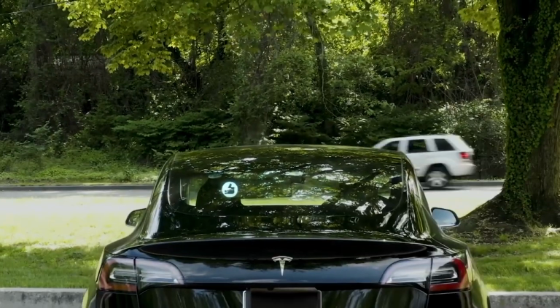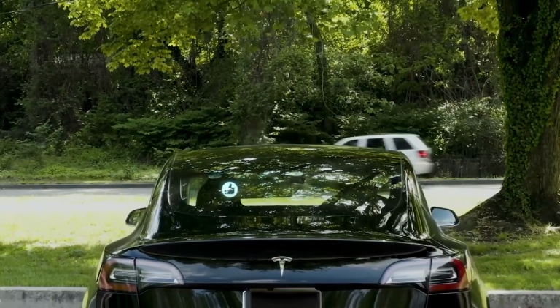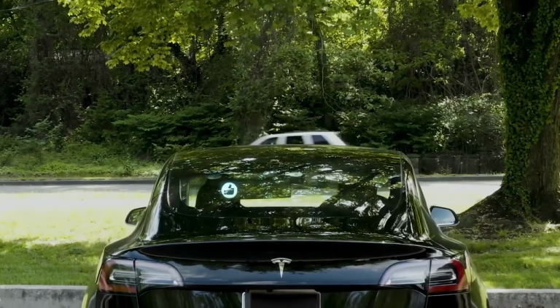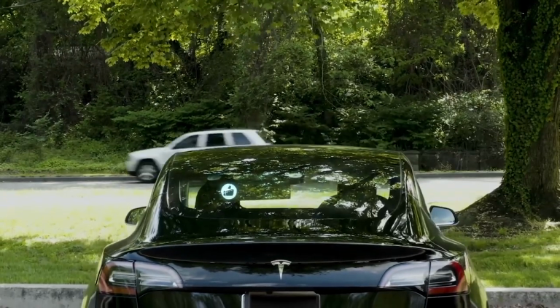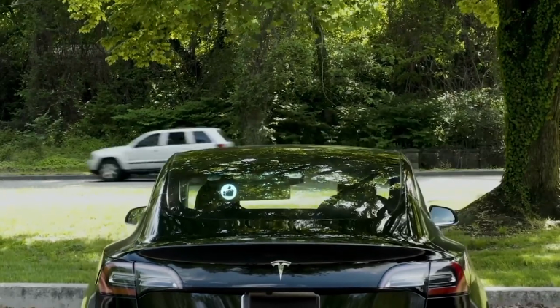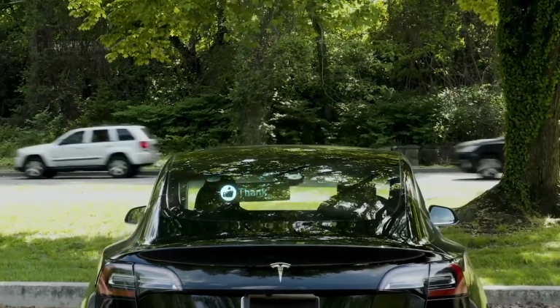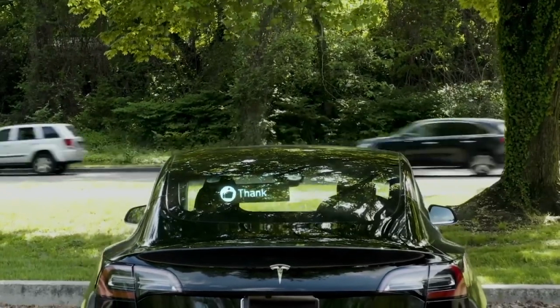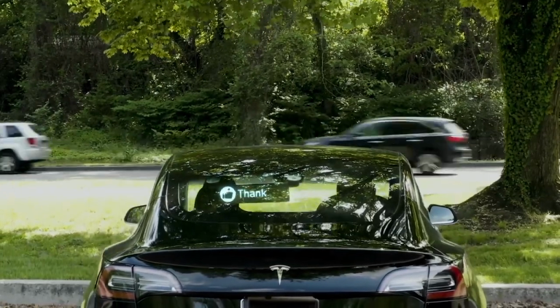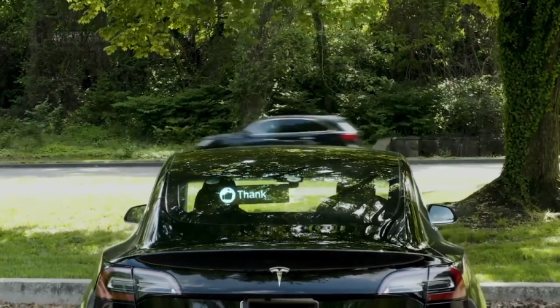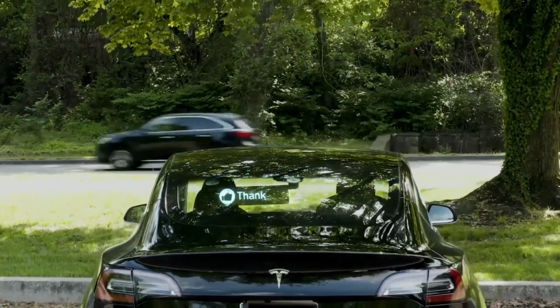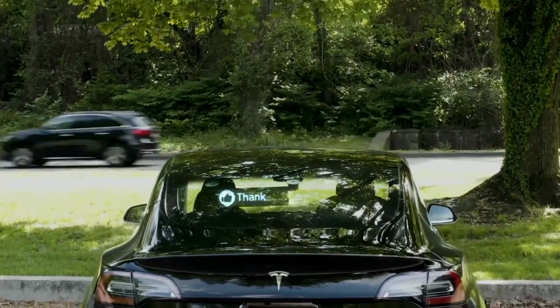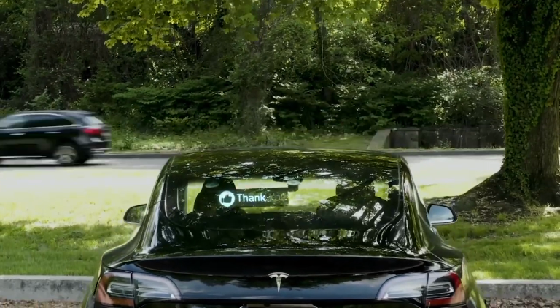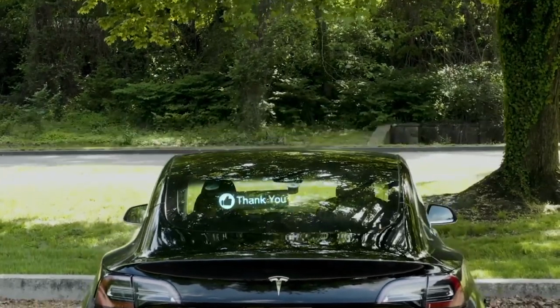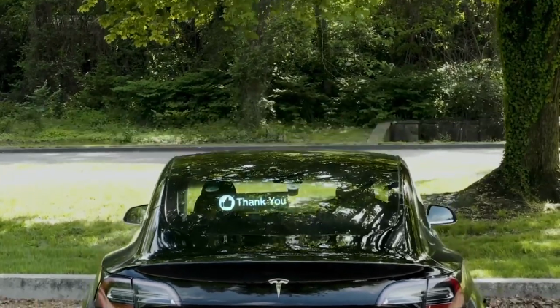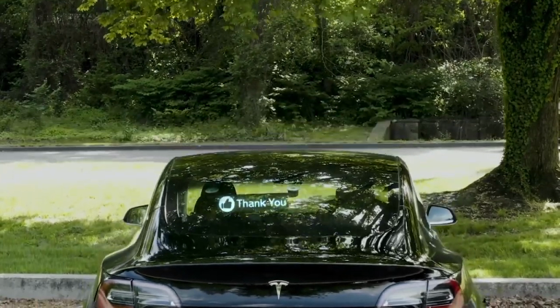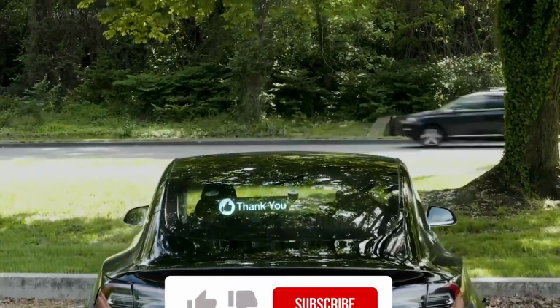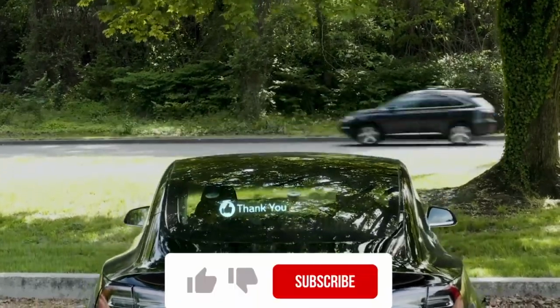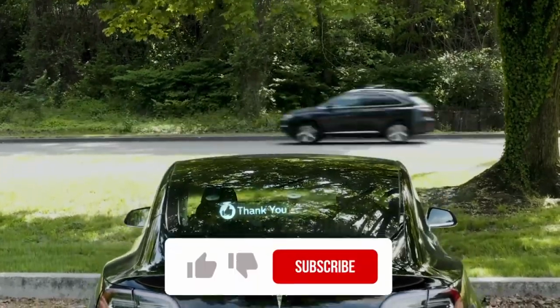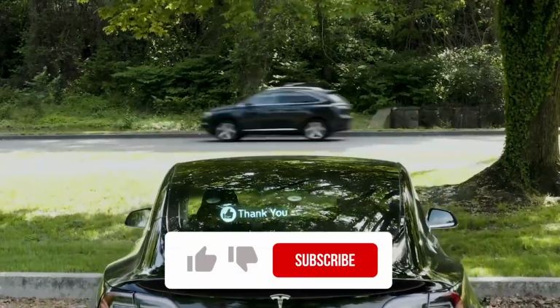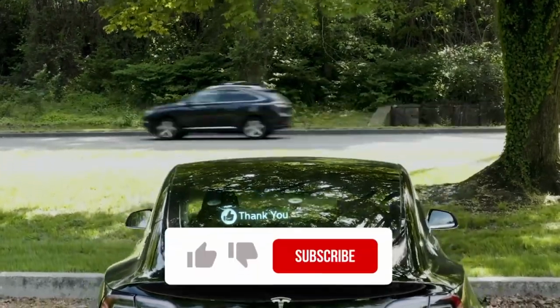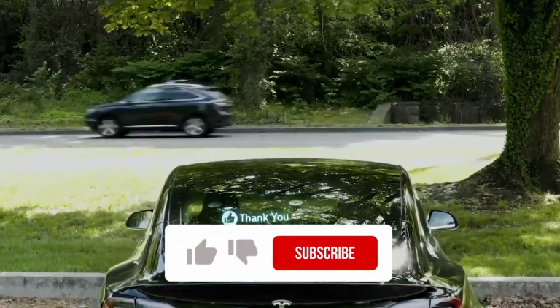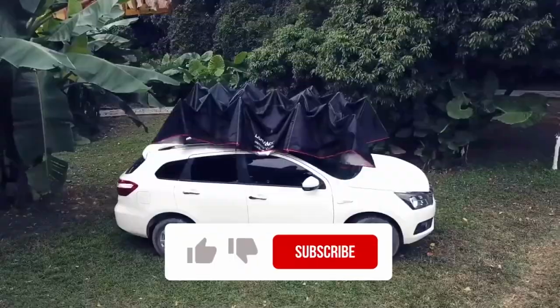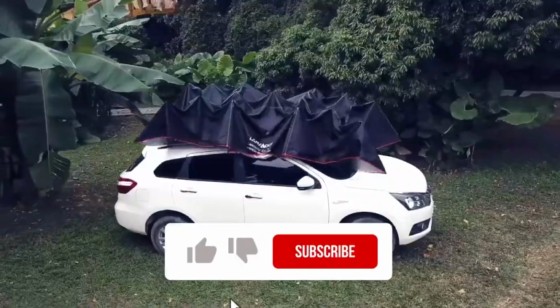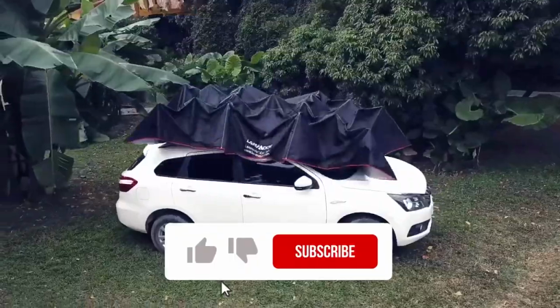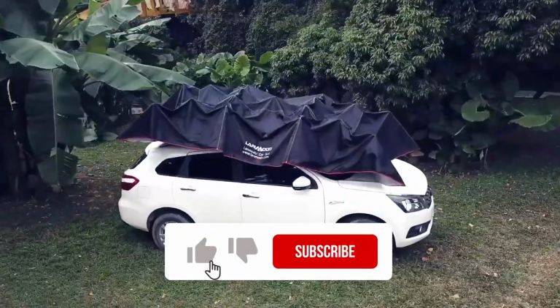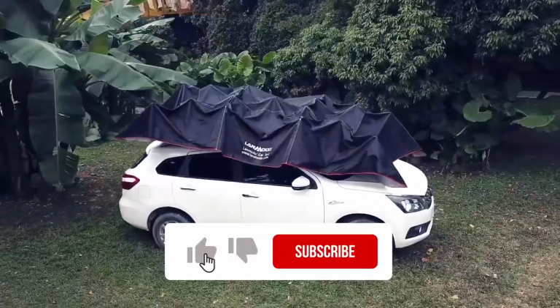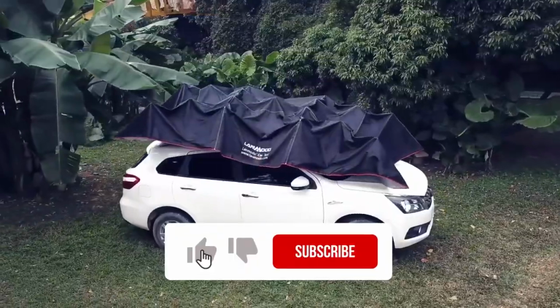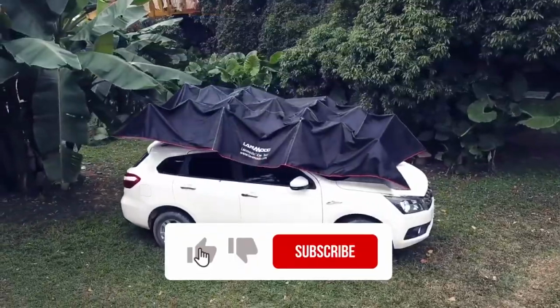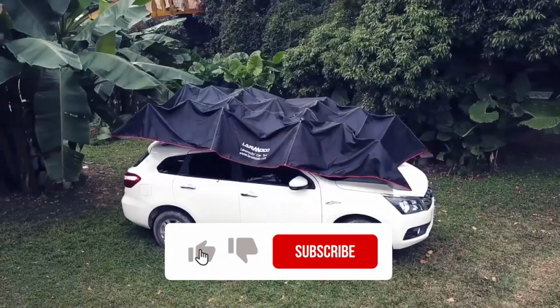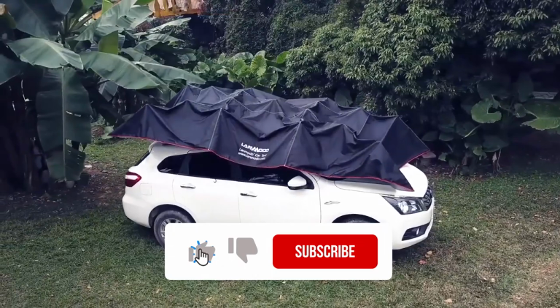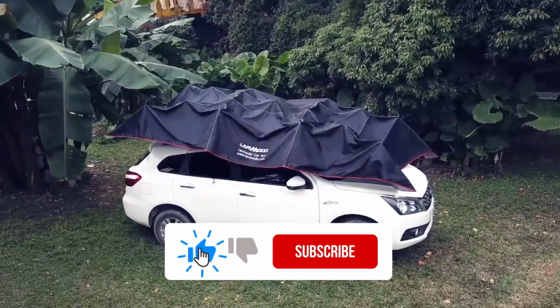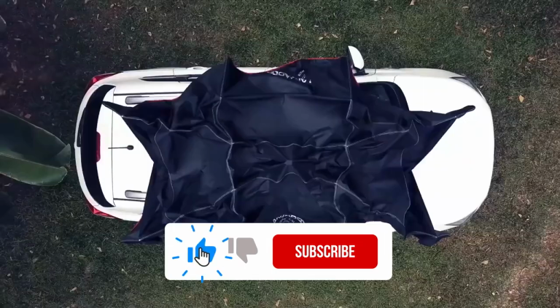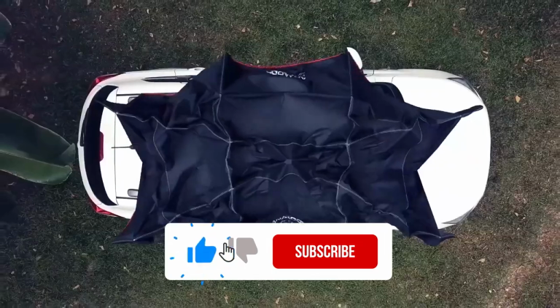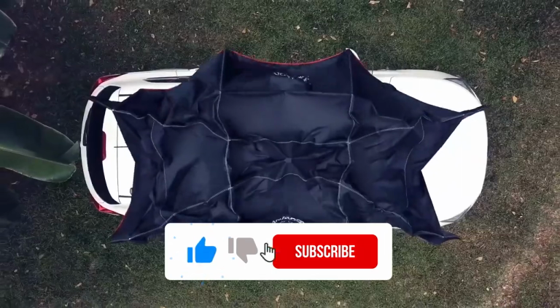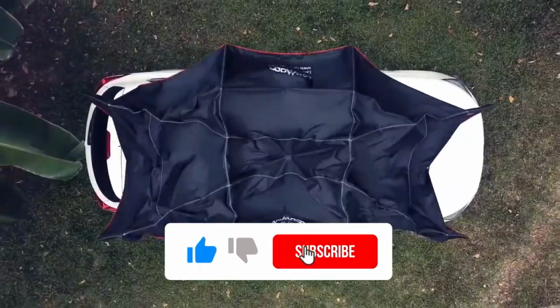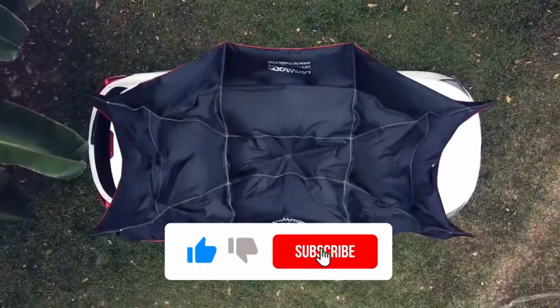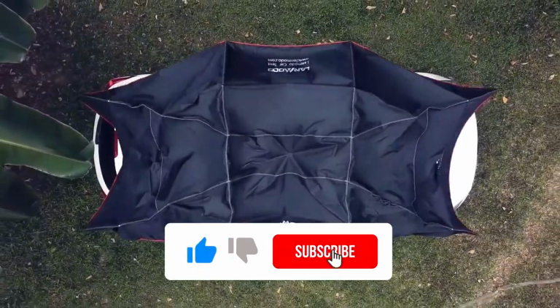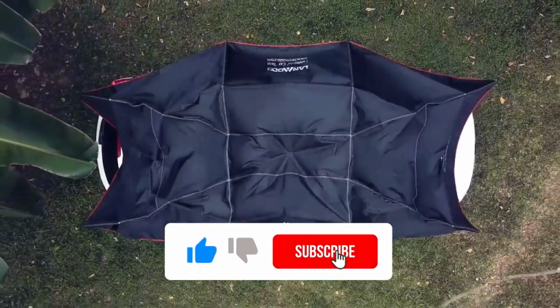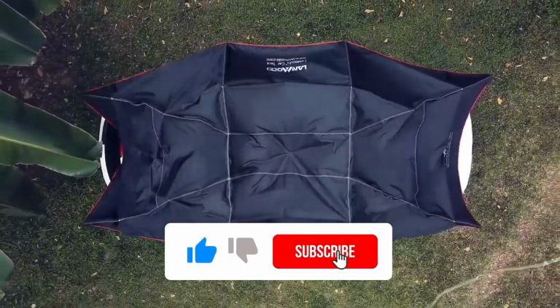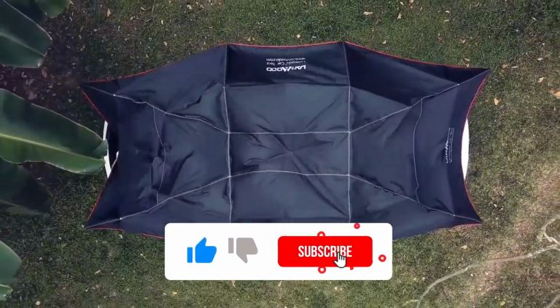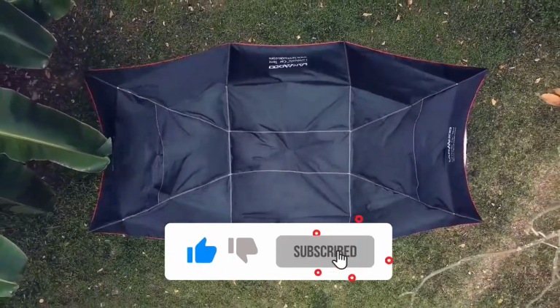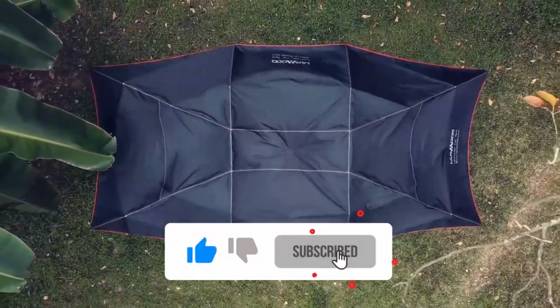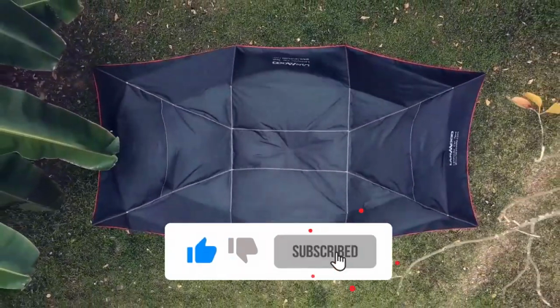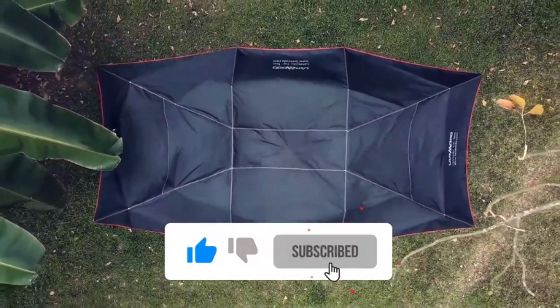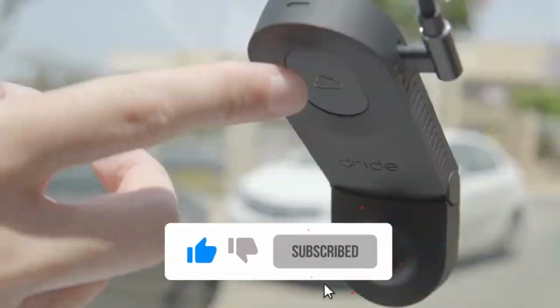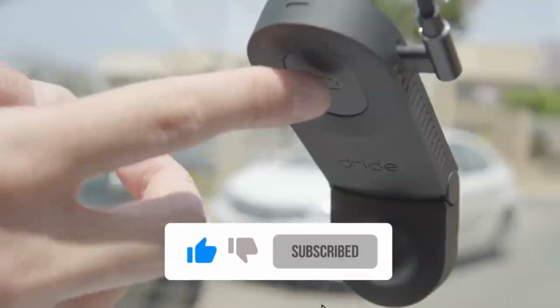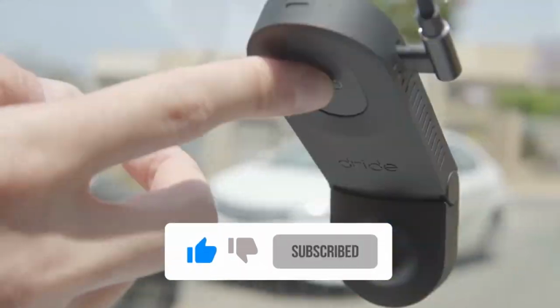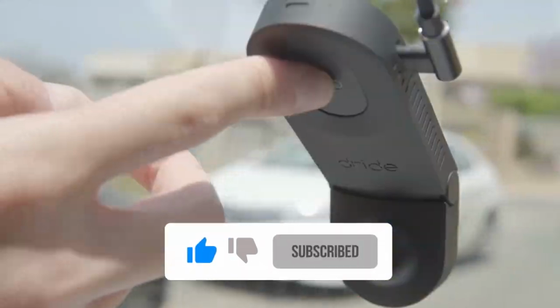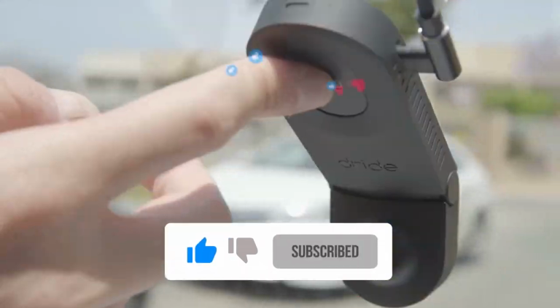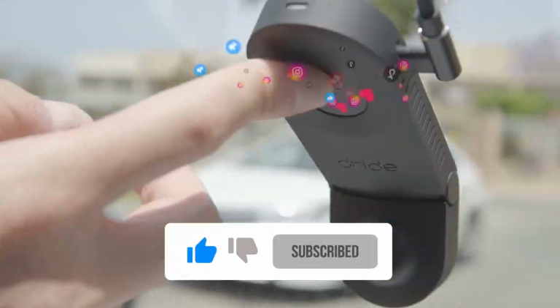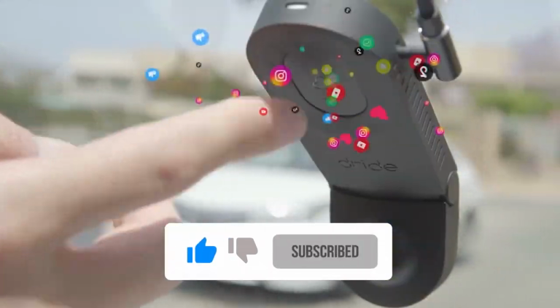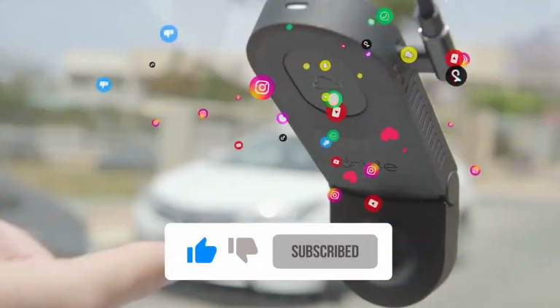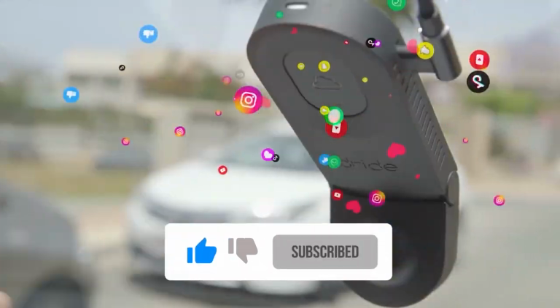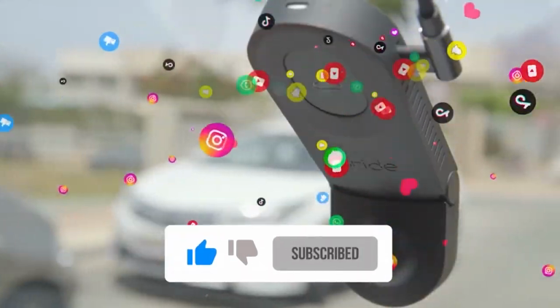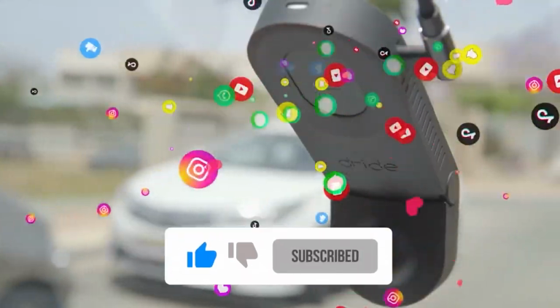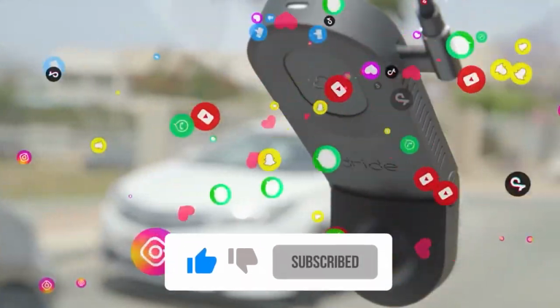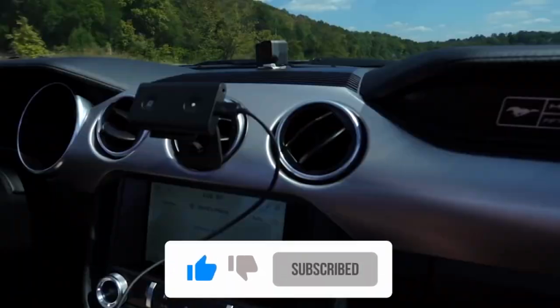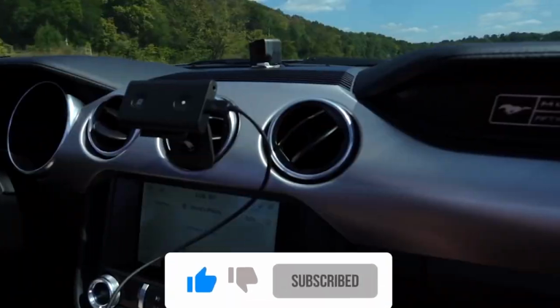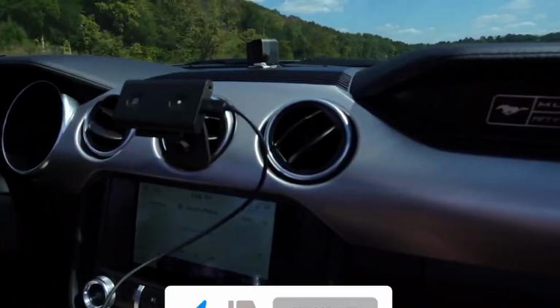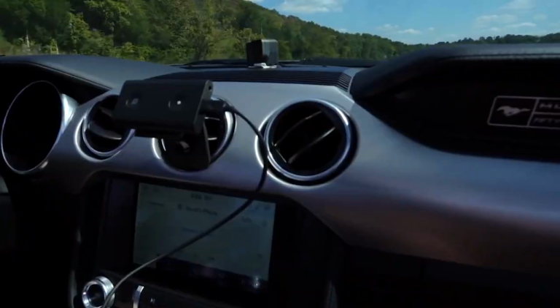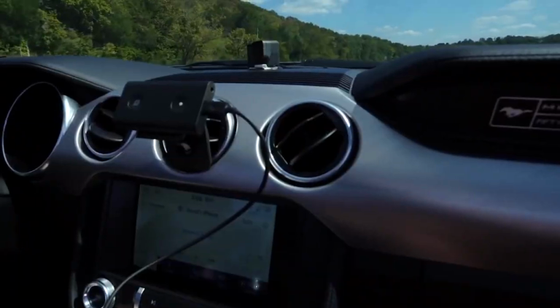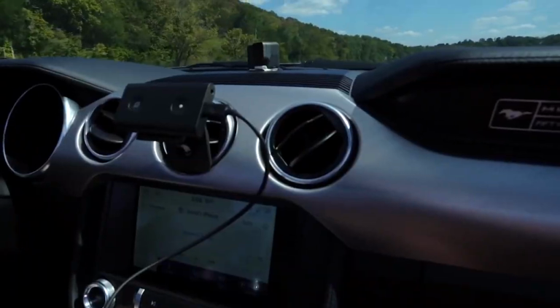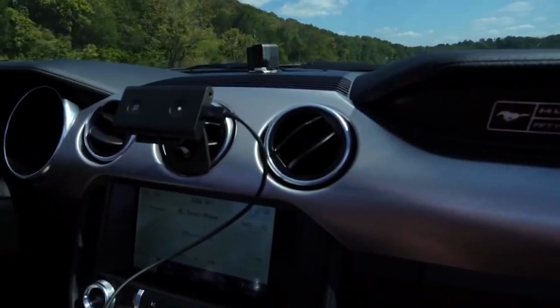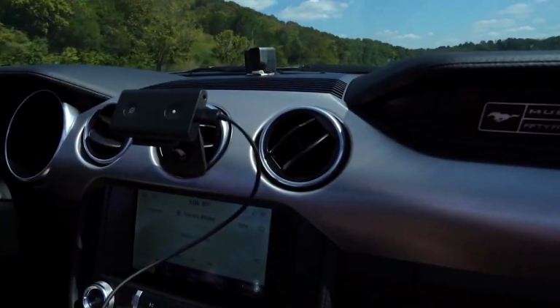That was all for today's video. If you enjoyed watching the video, please hit the like button and subscribe to the channel for more videos like these. Thank you for watching.